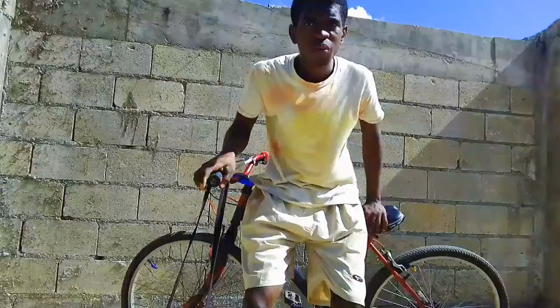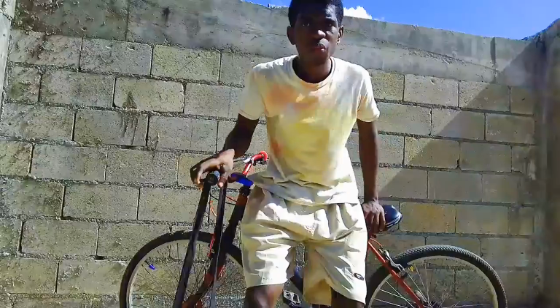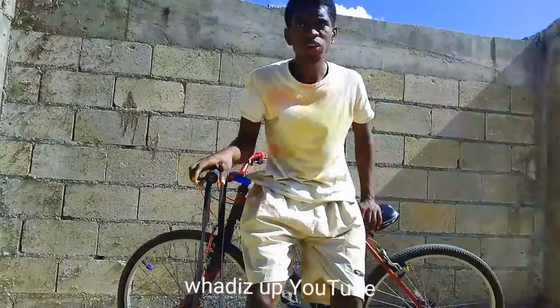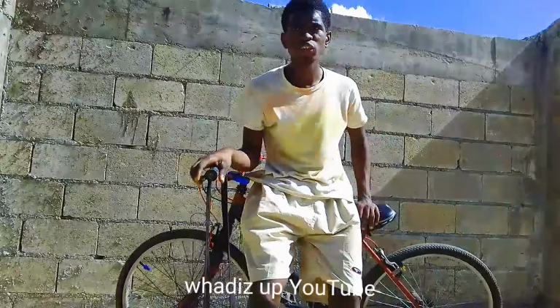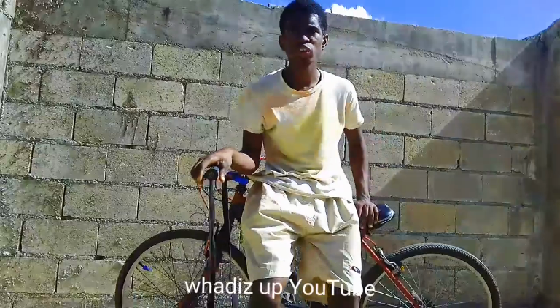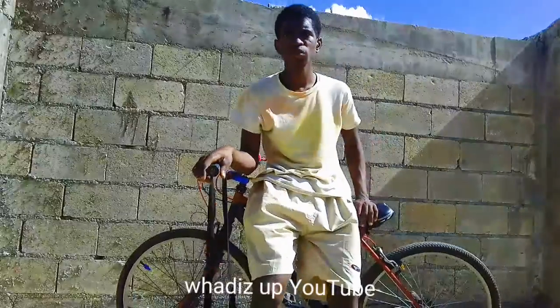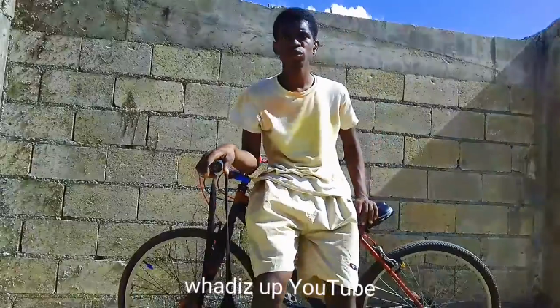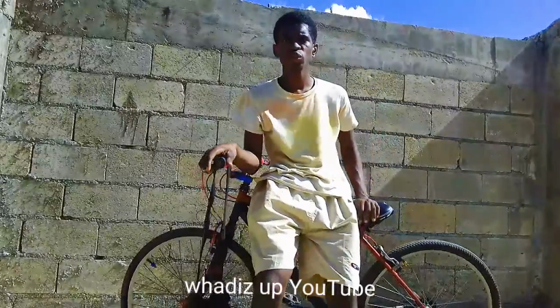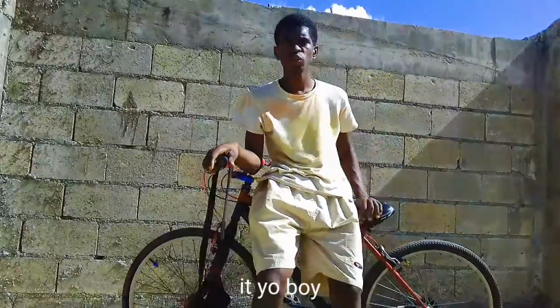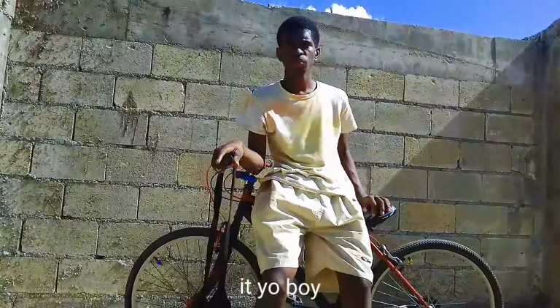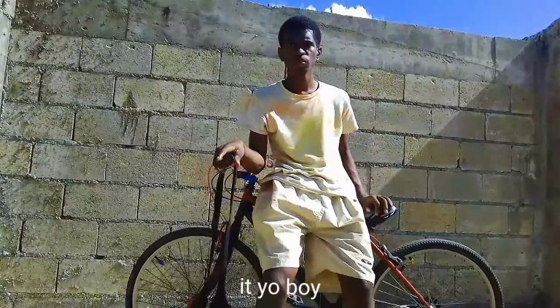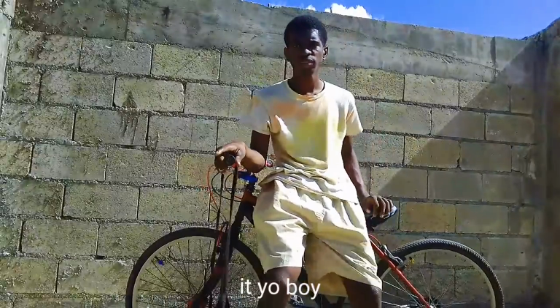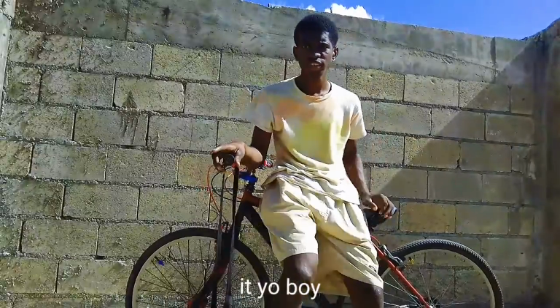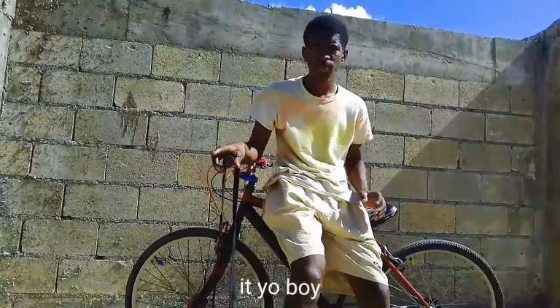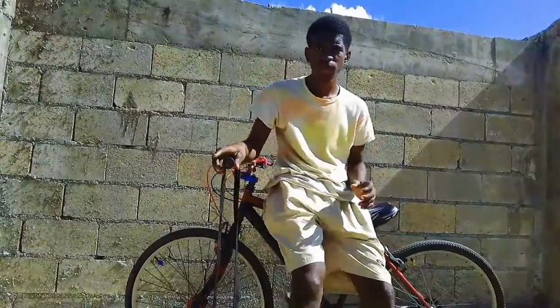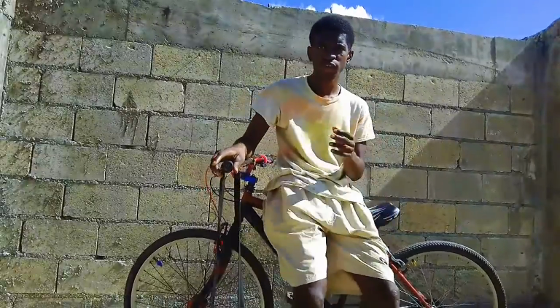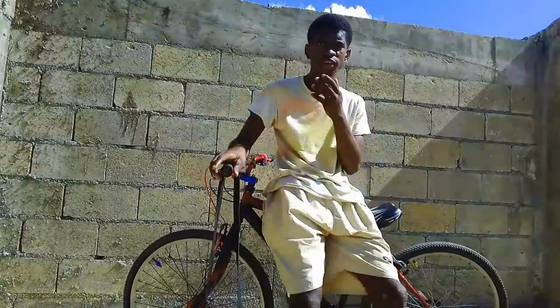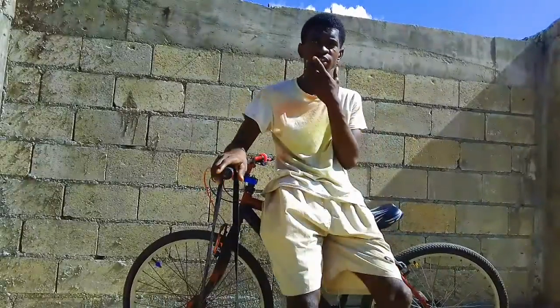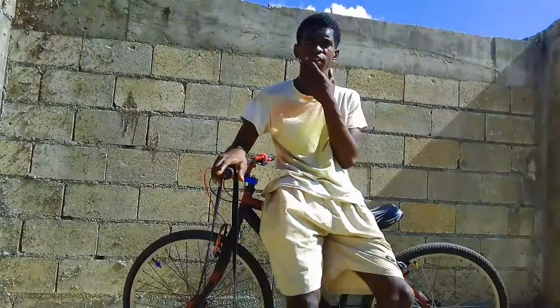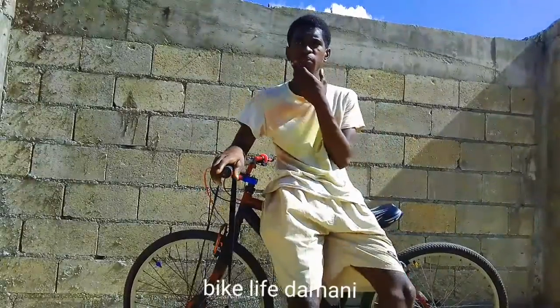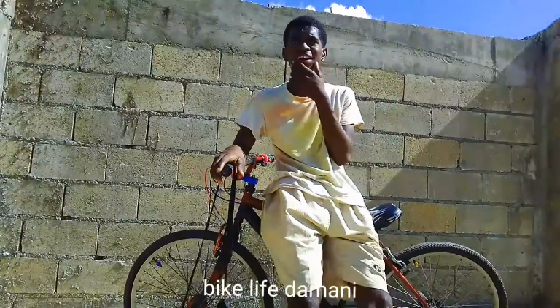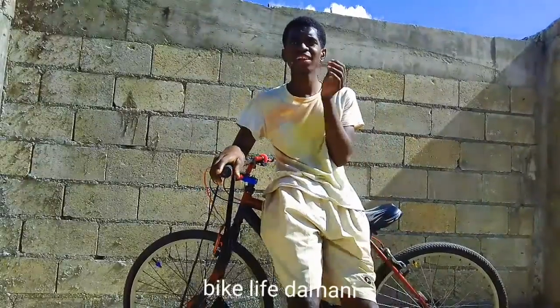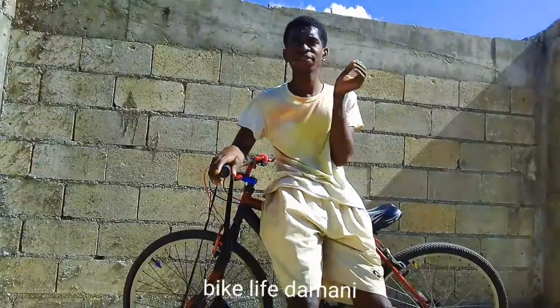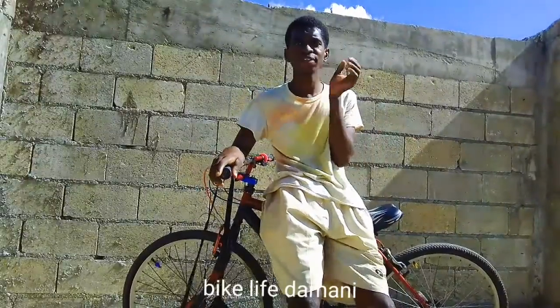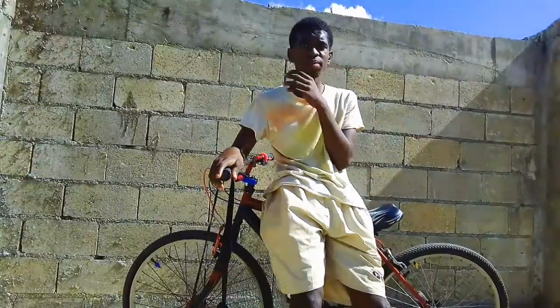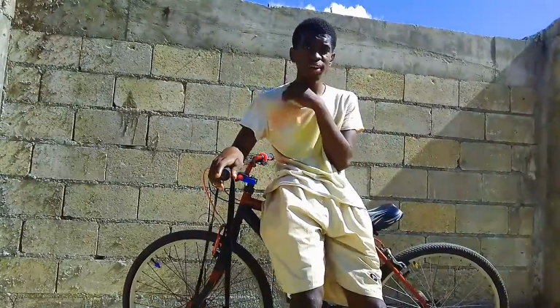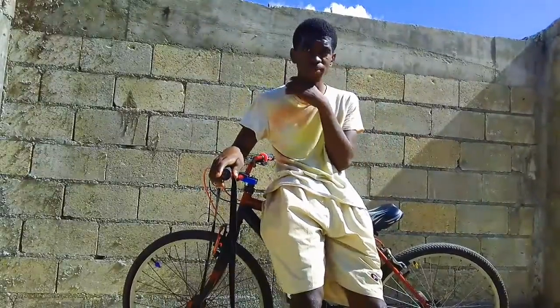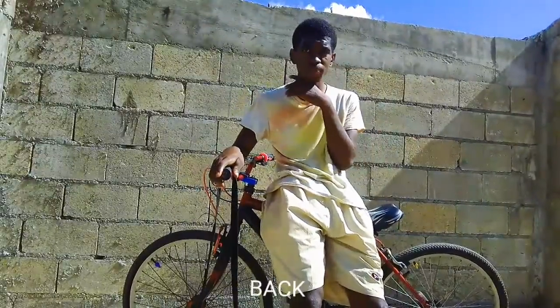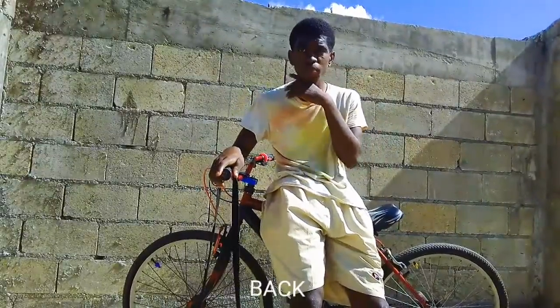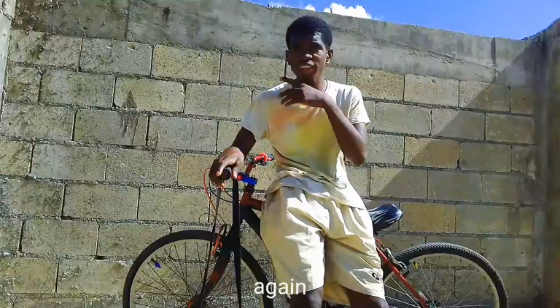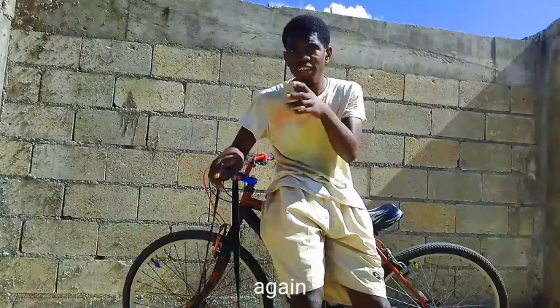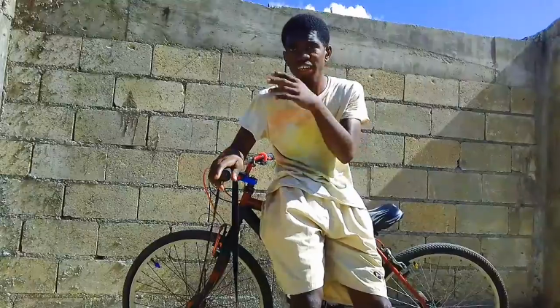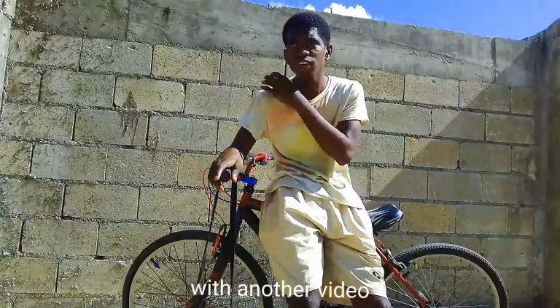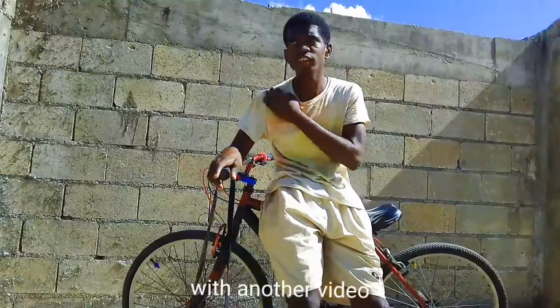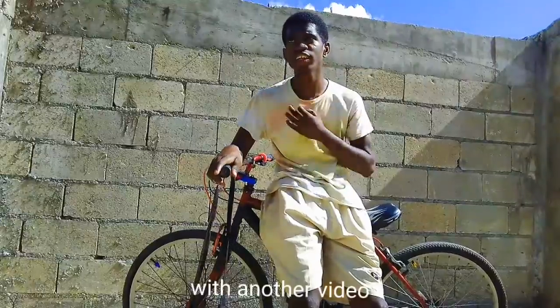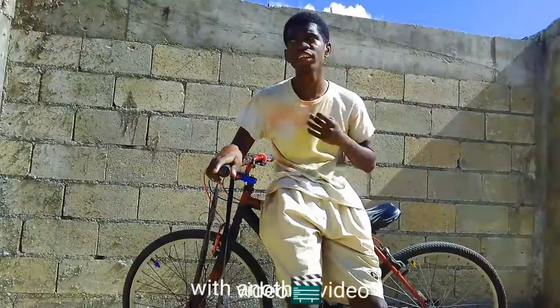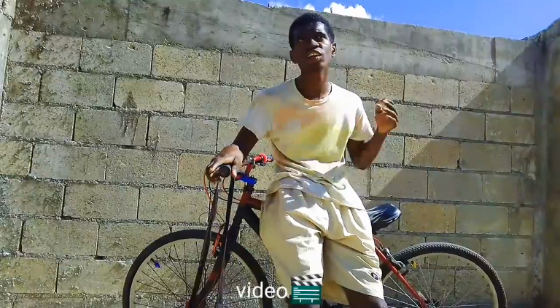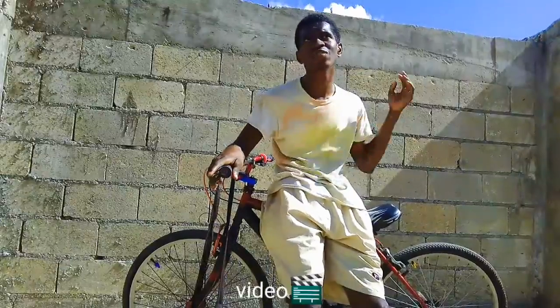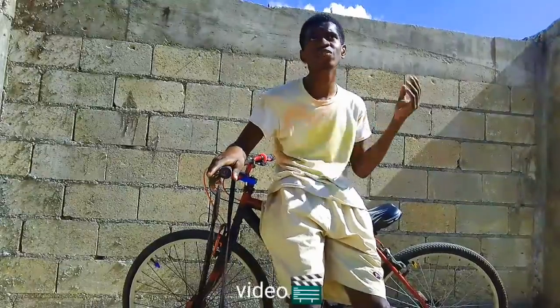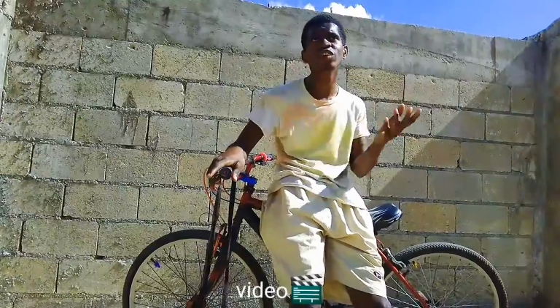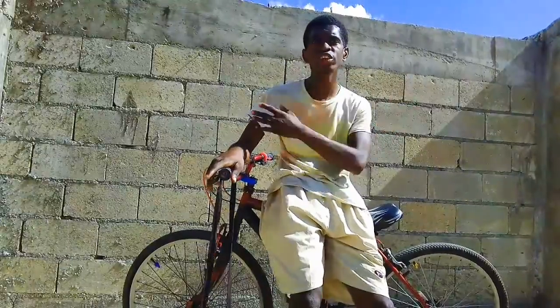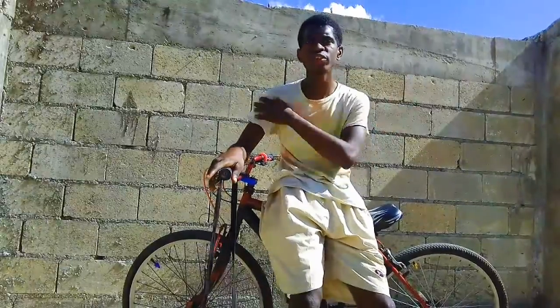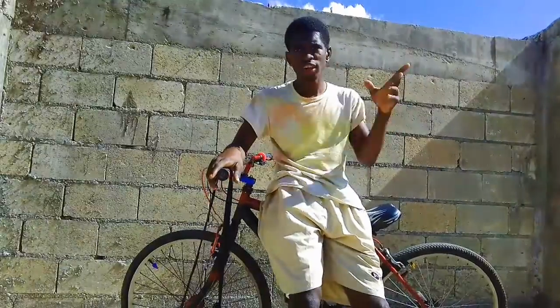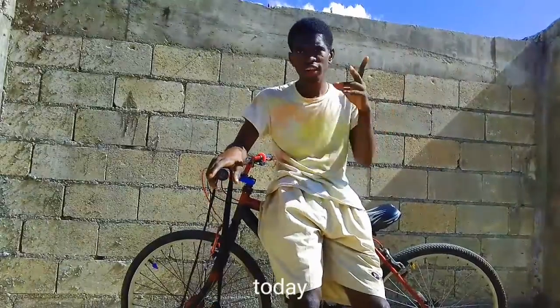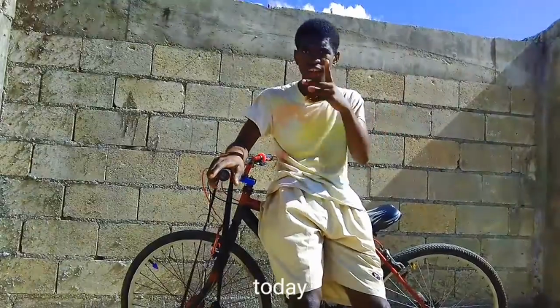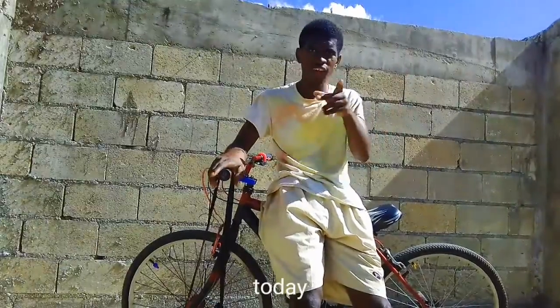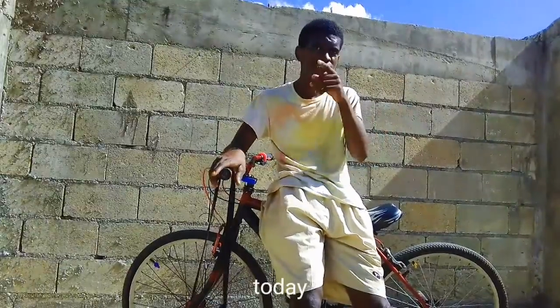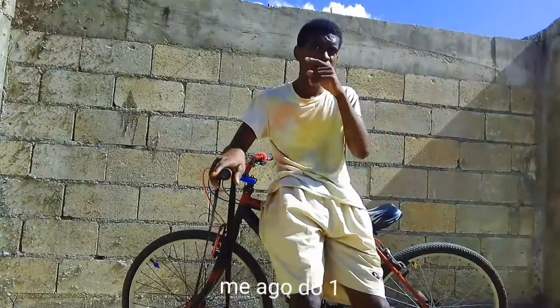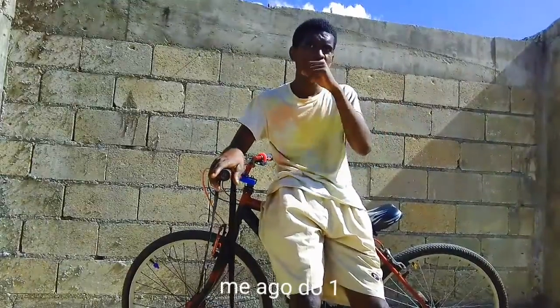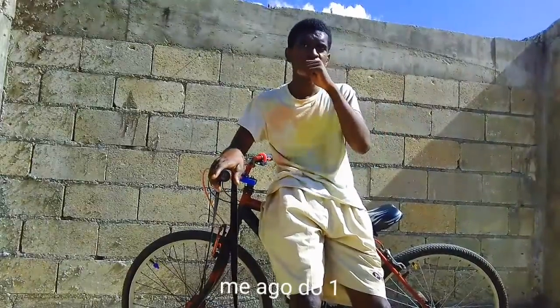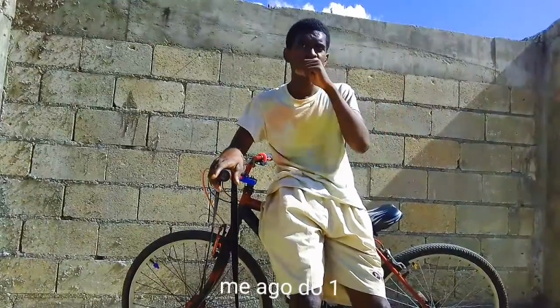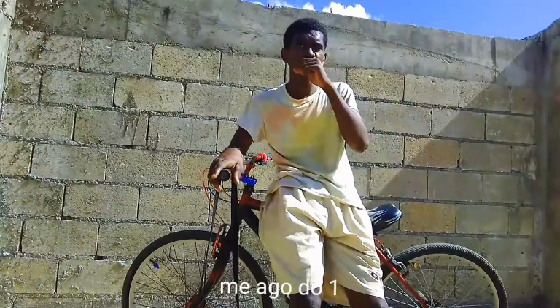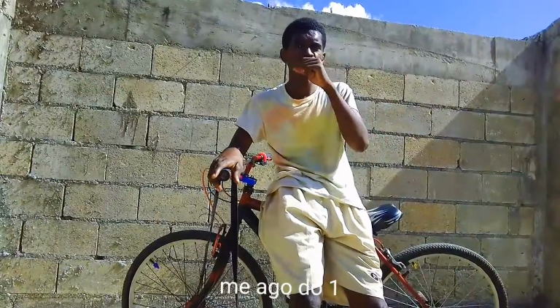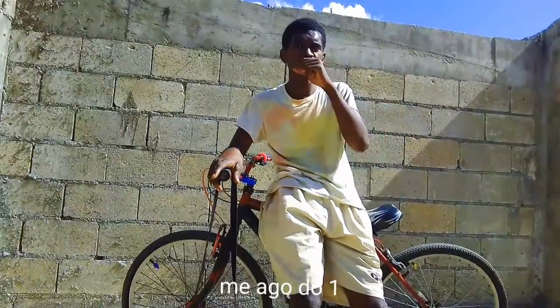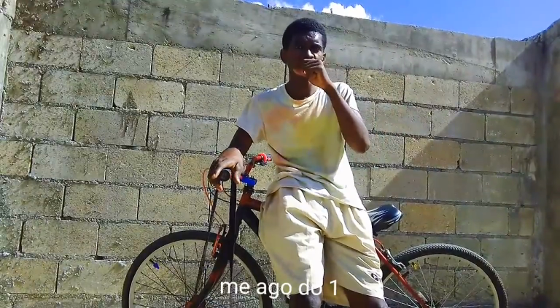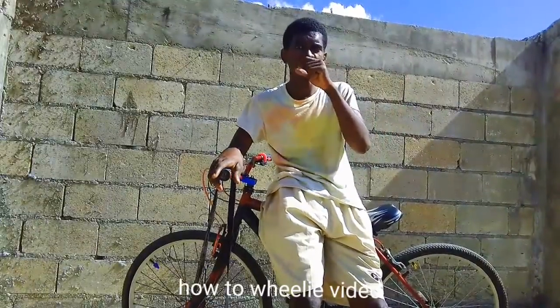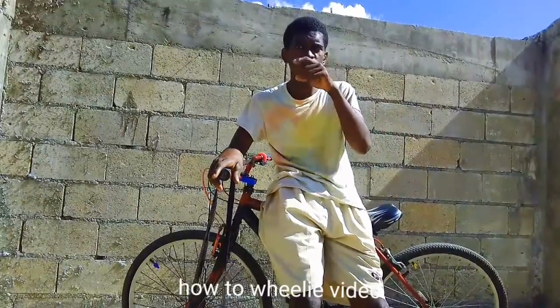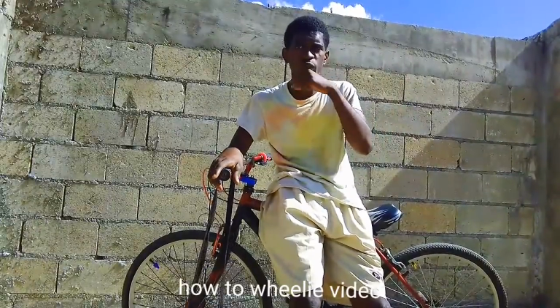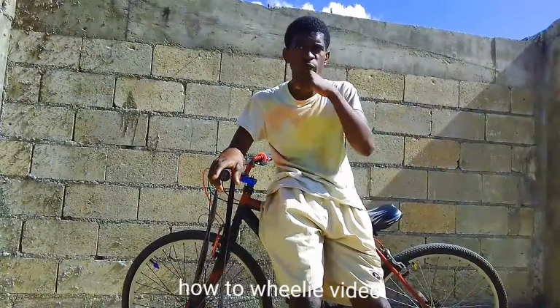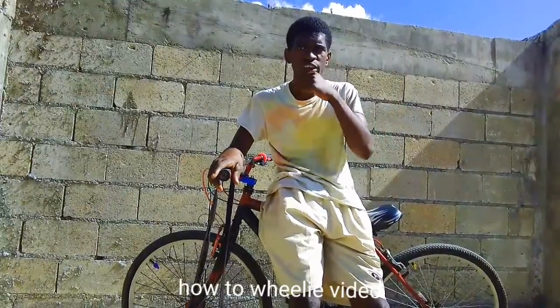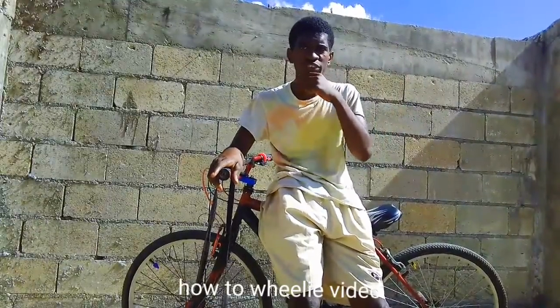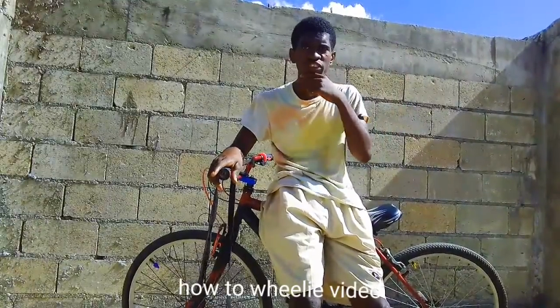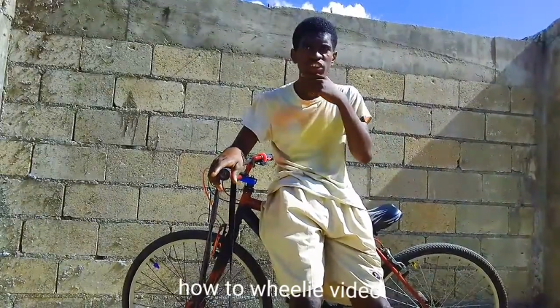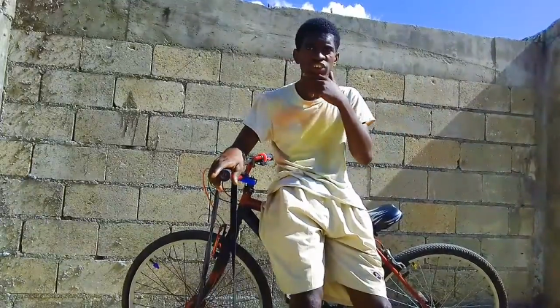What is up YouTube? It's your boy, Mike Lef de Marnie, back again with another video. Today I'm going to do a how-to wheelie video.